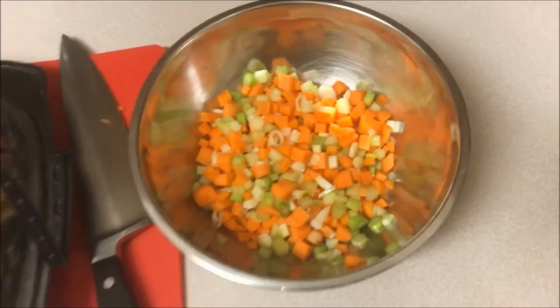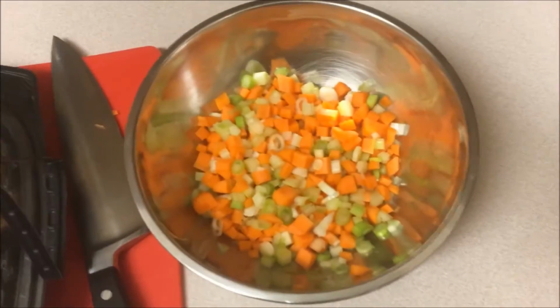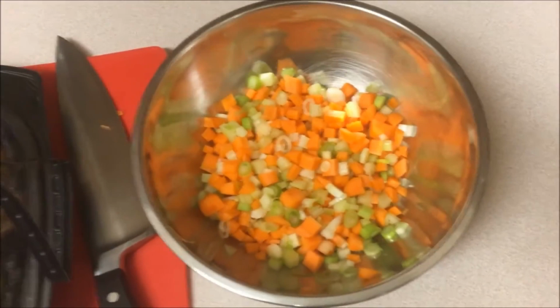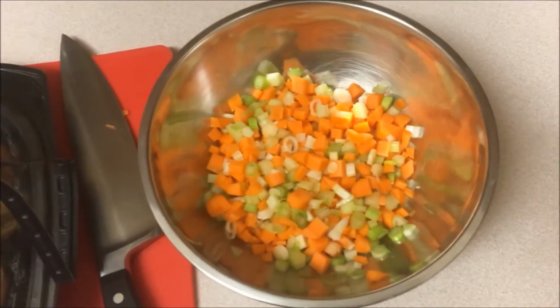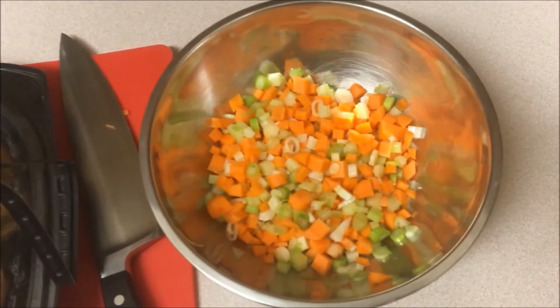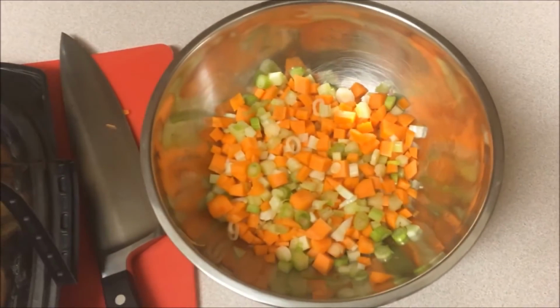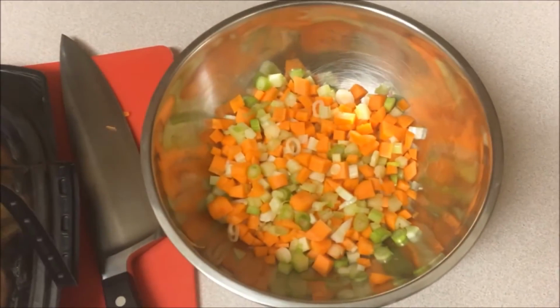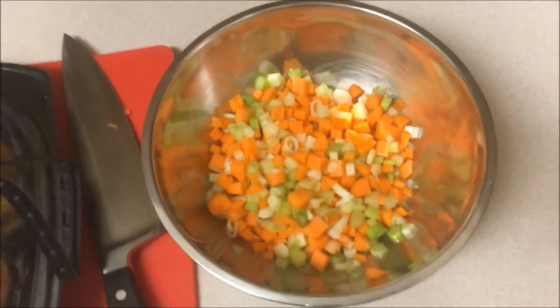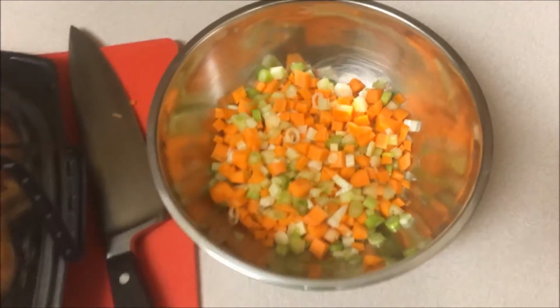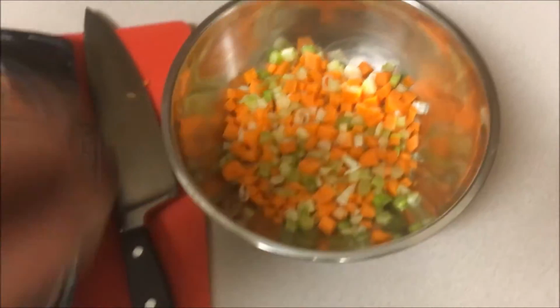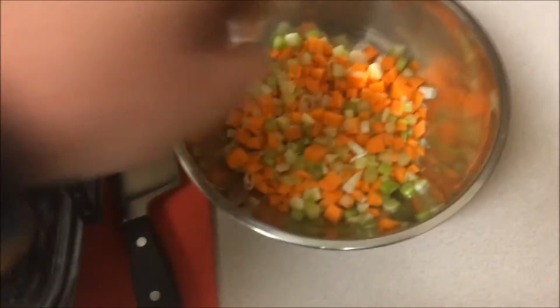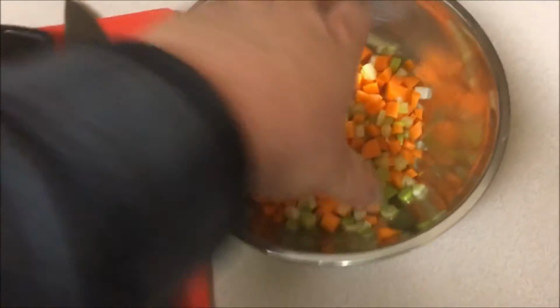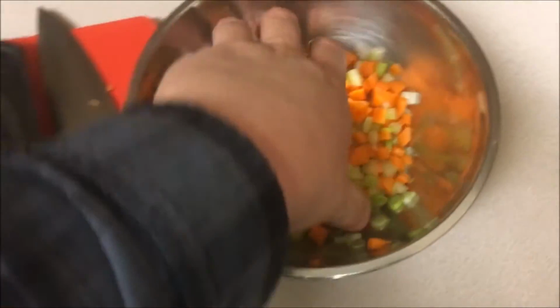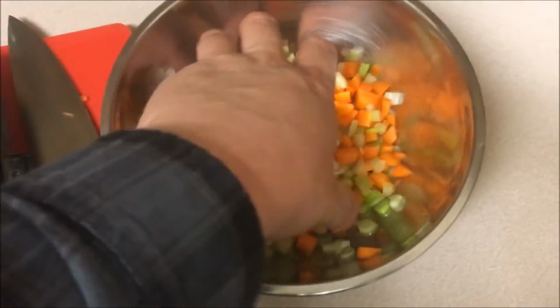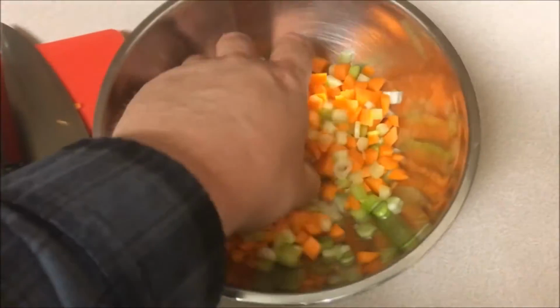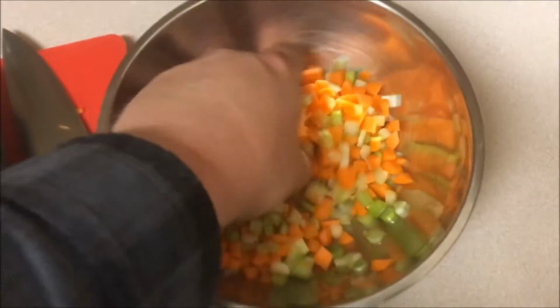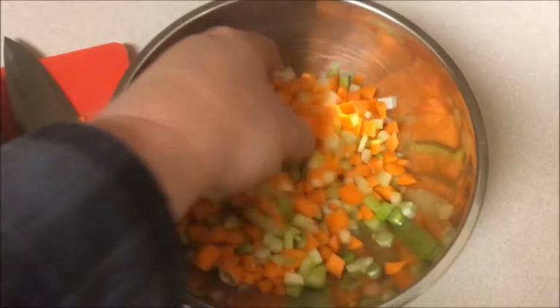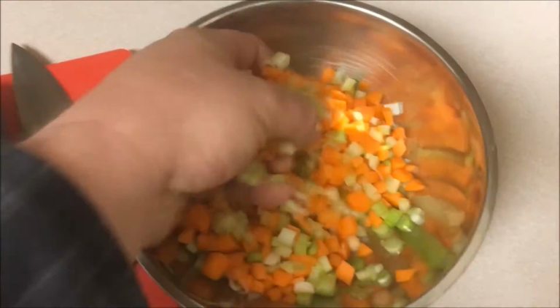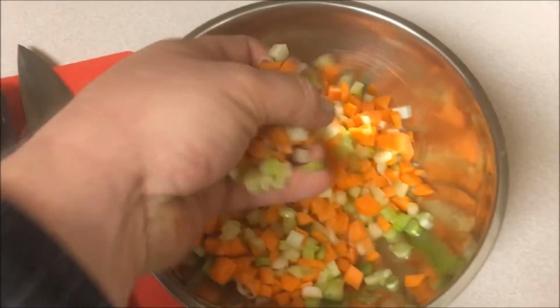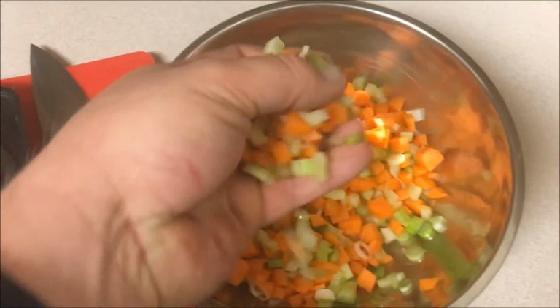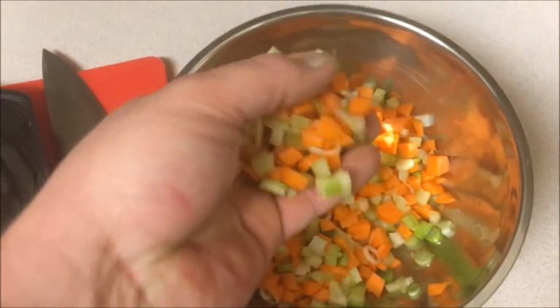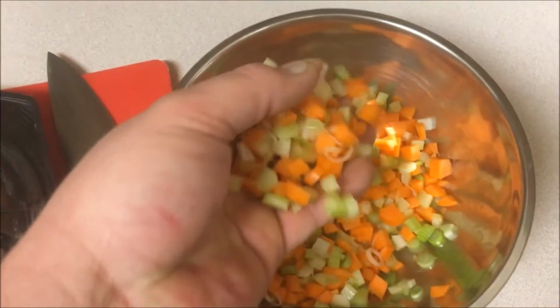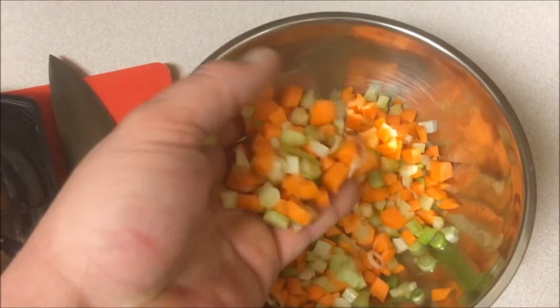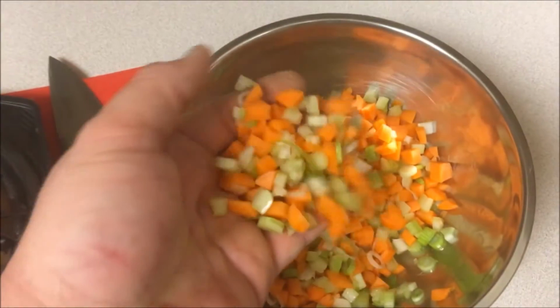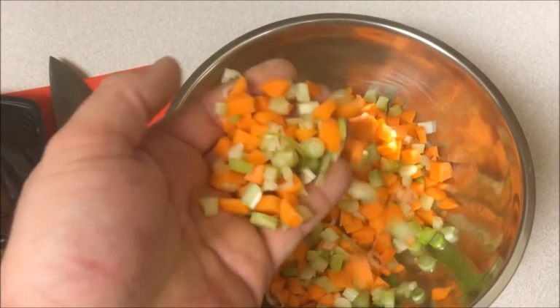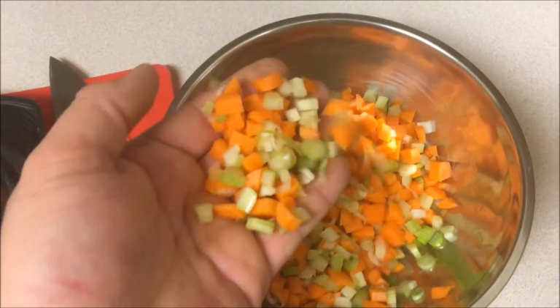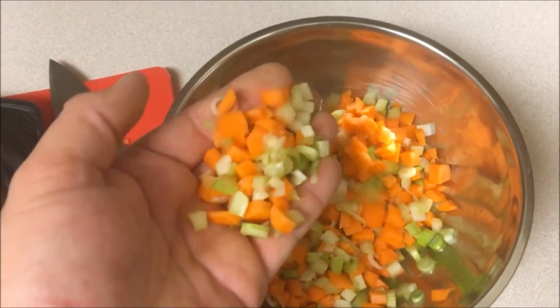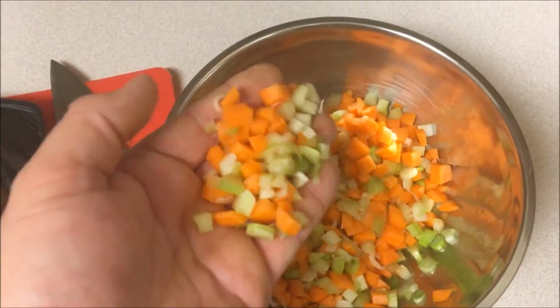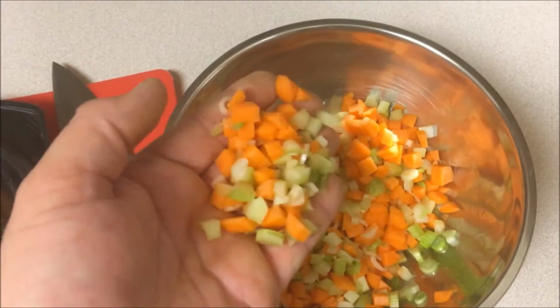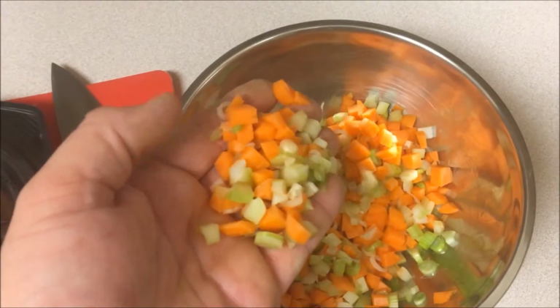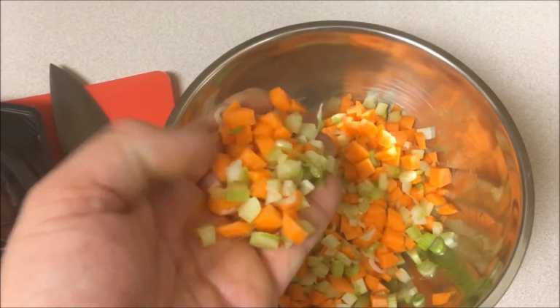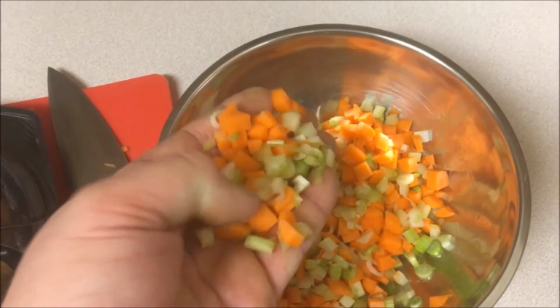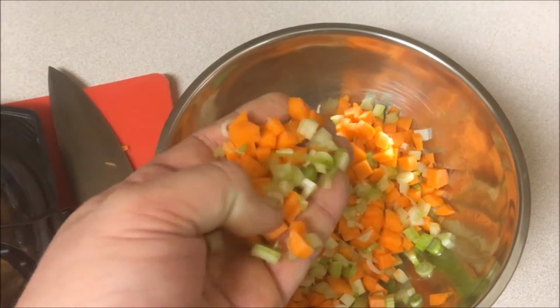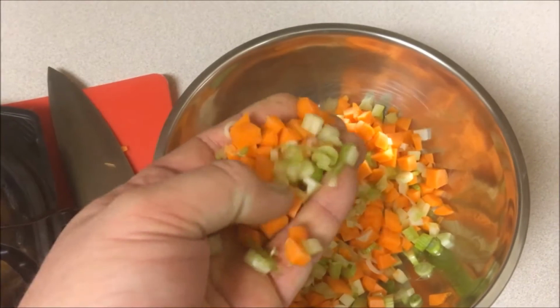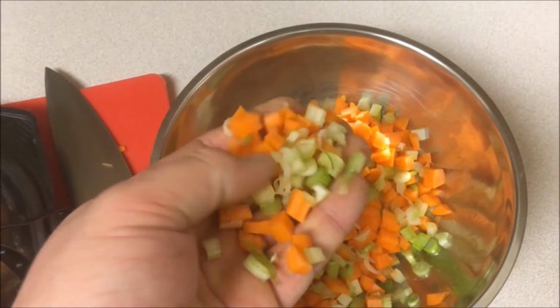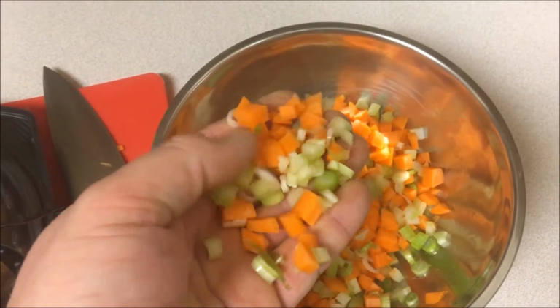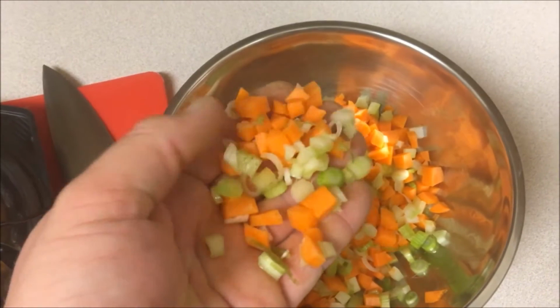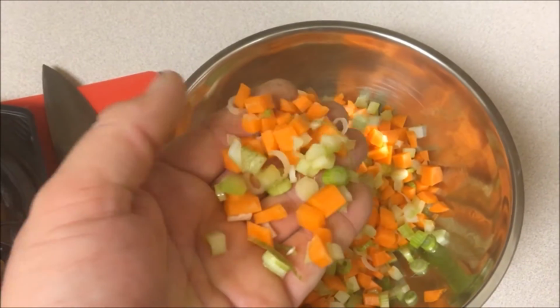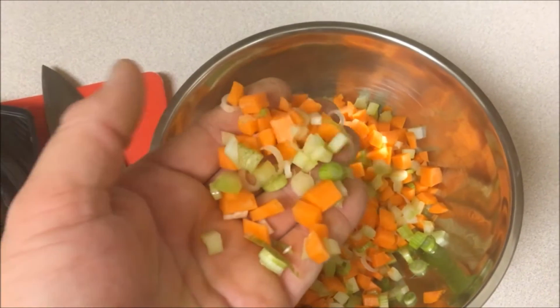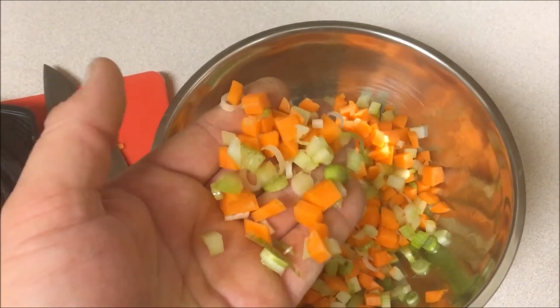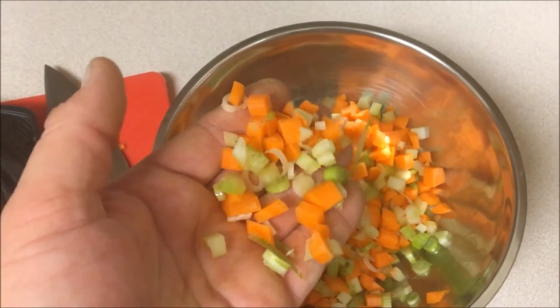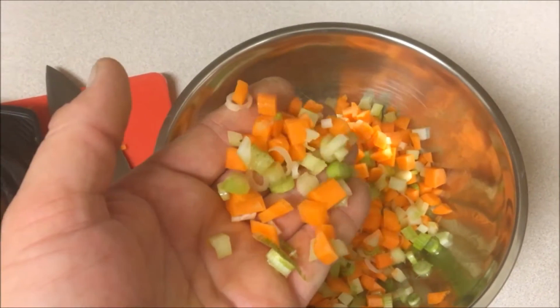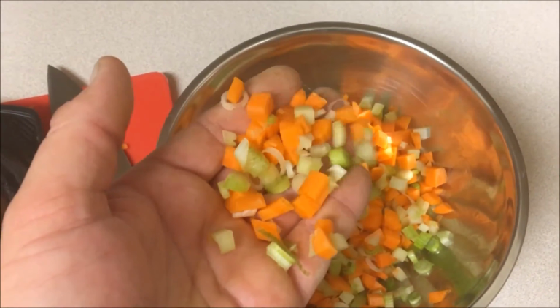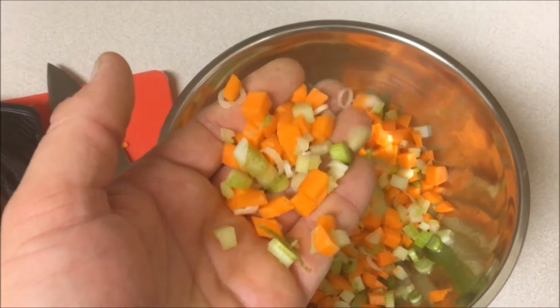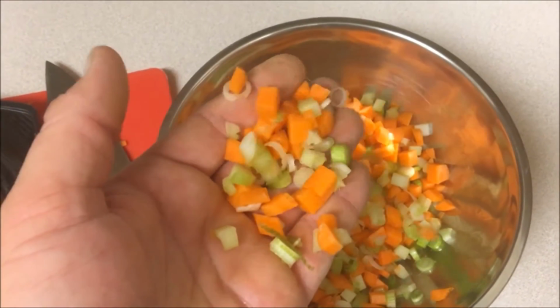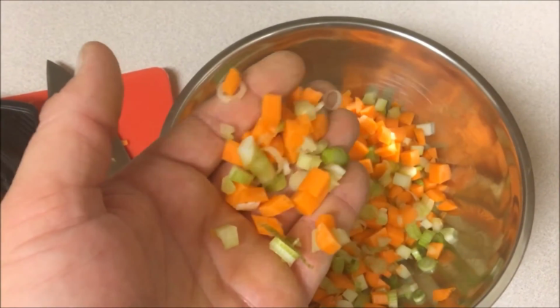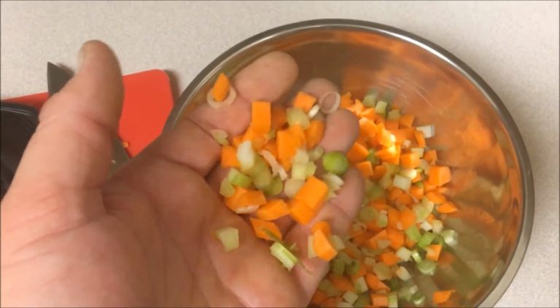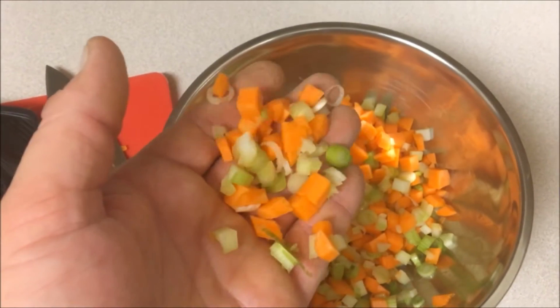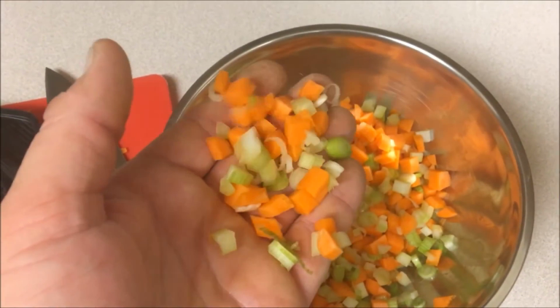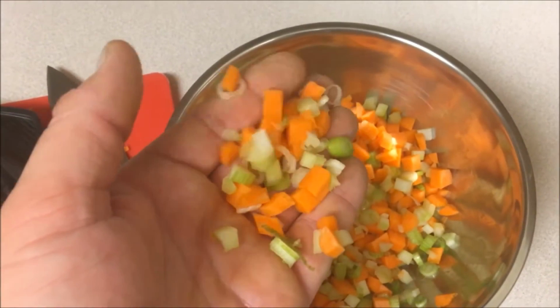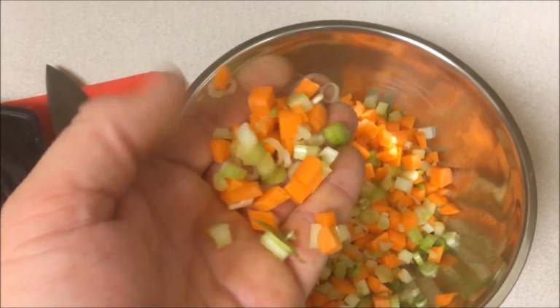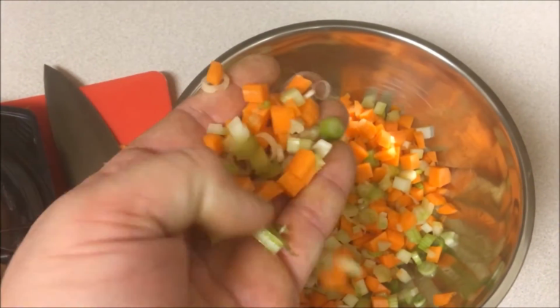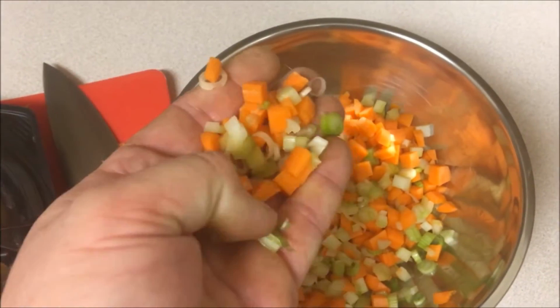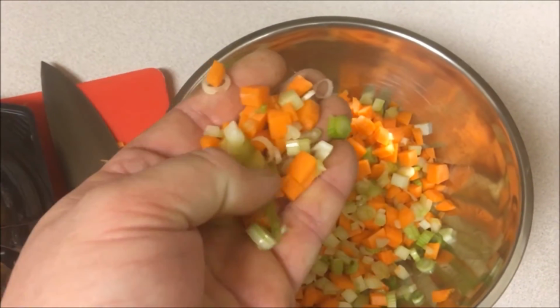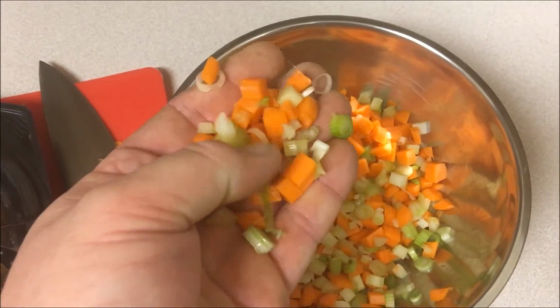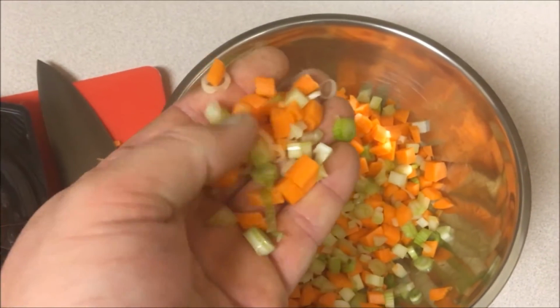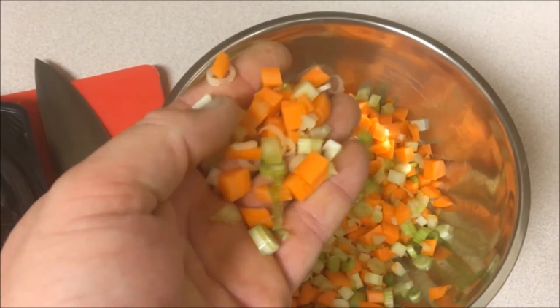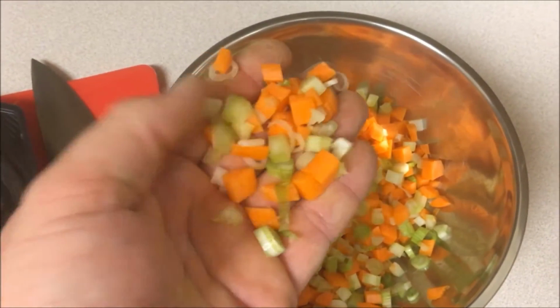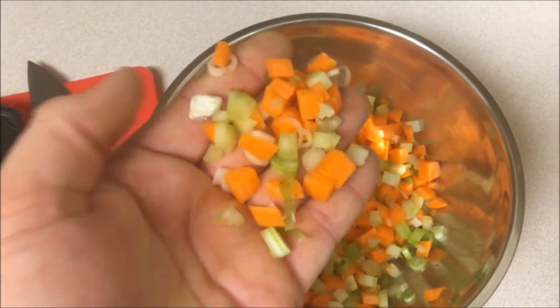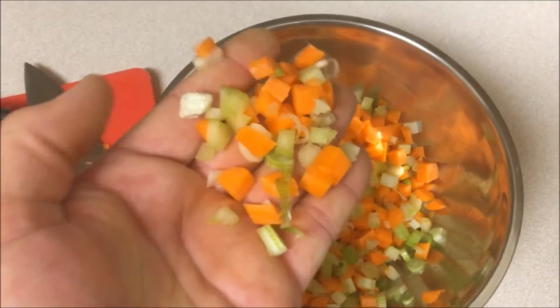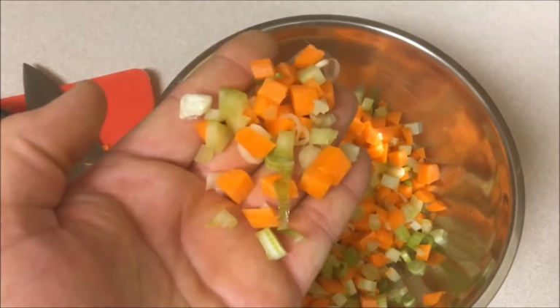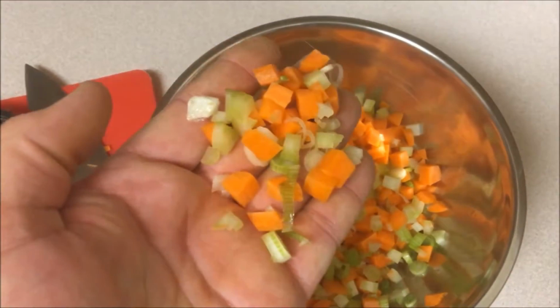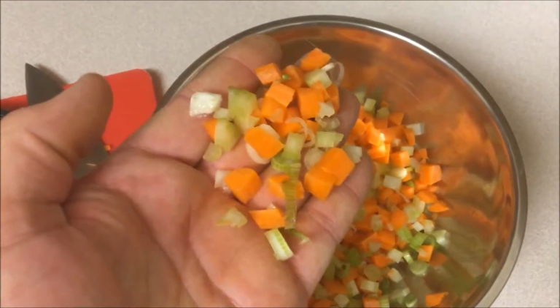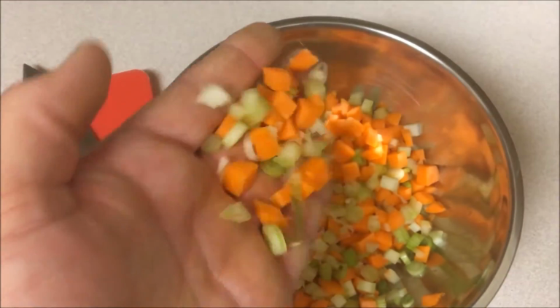Alright, now we get all the veg cut up. Peel the carrot, peel the celery, just use the white part of the green onions. They're all about the same size and they're all pretty small.